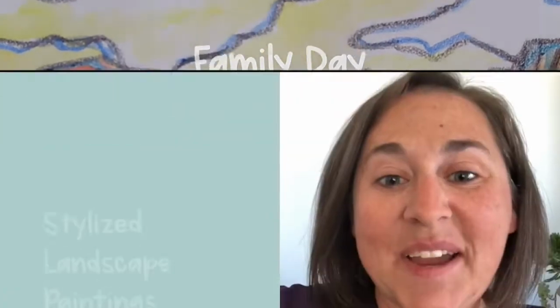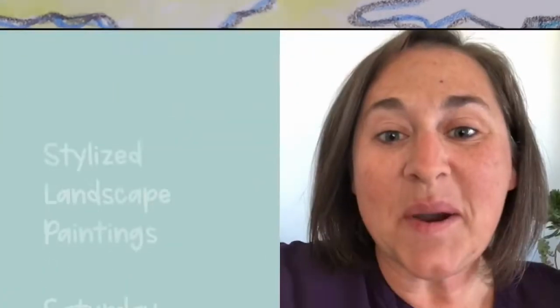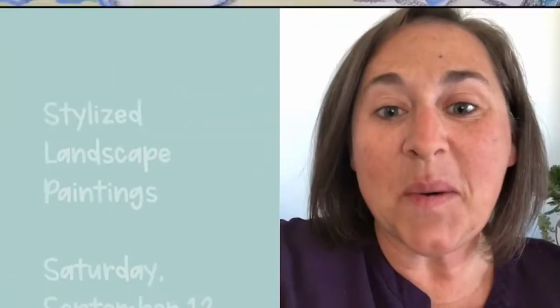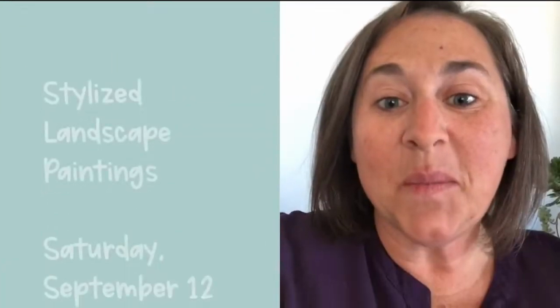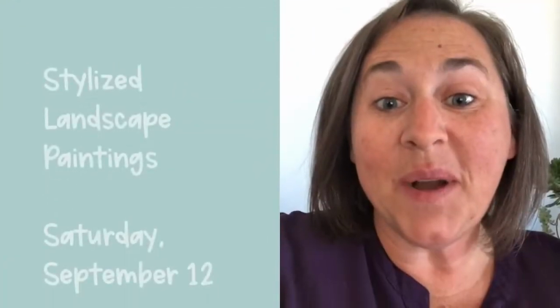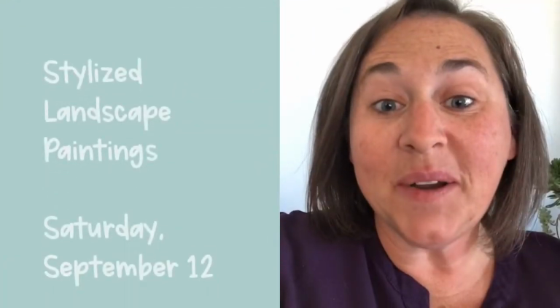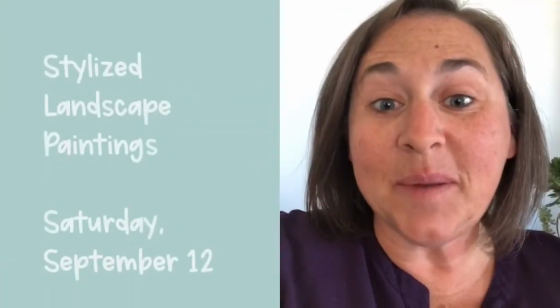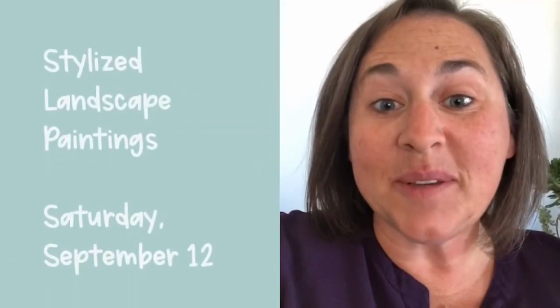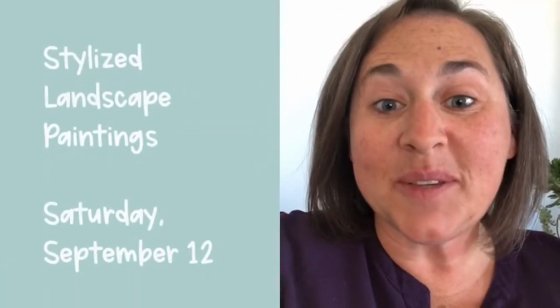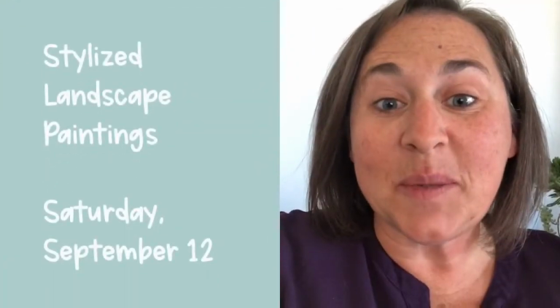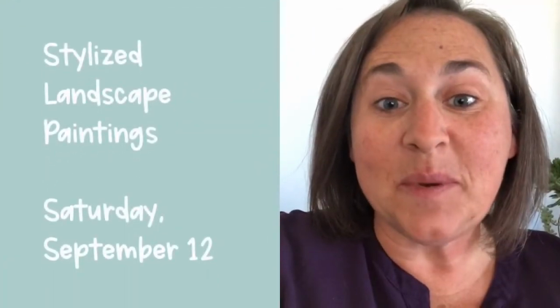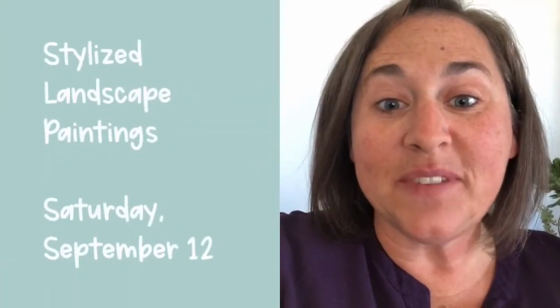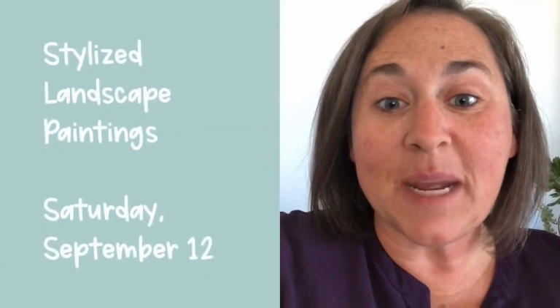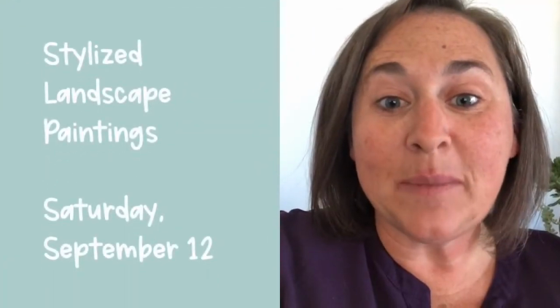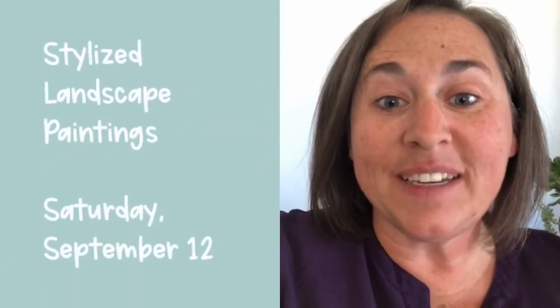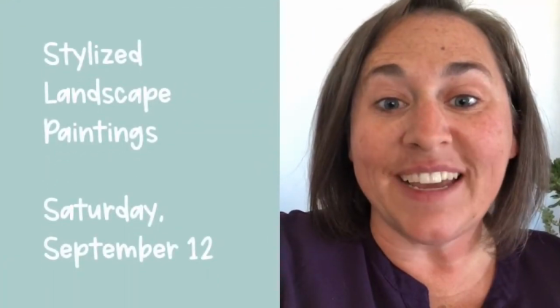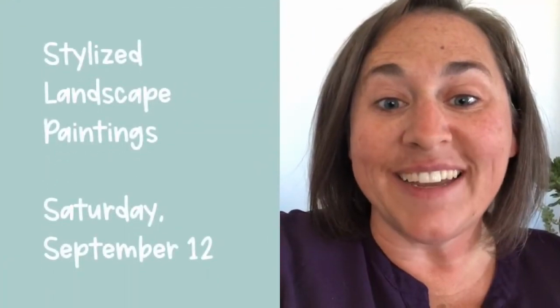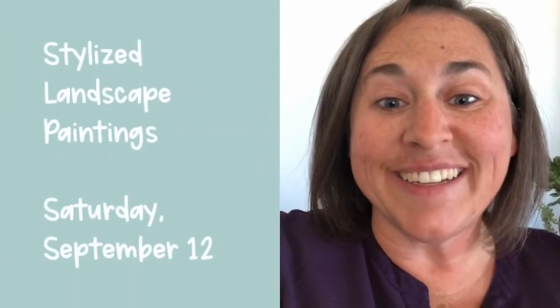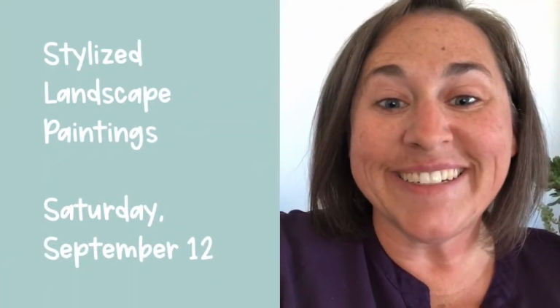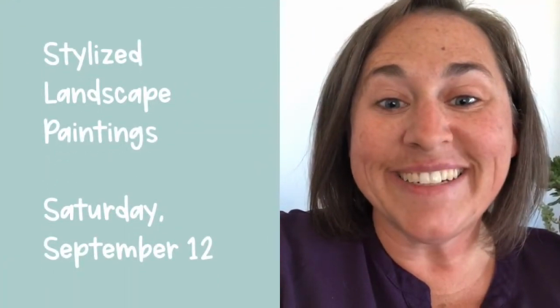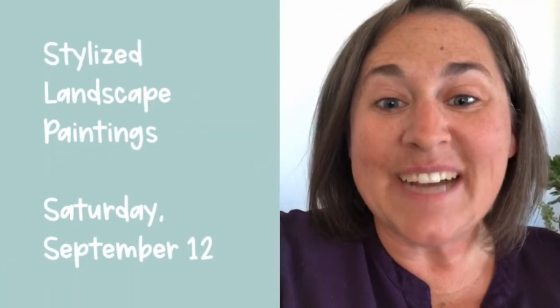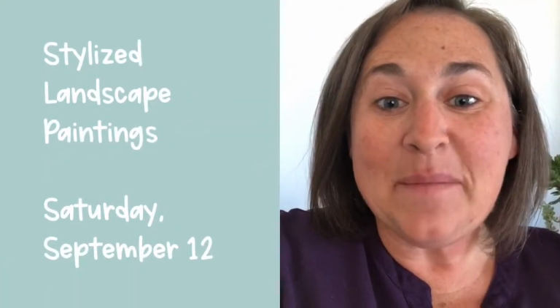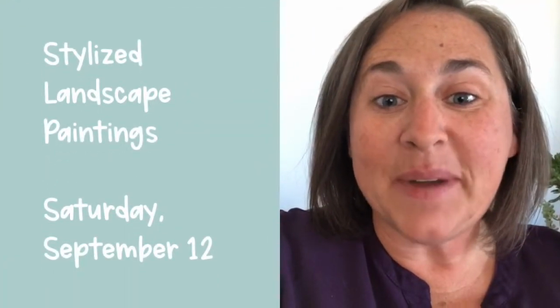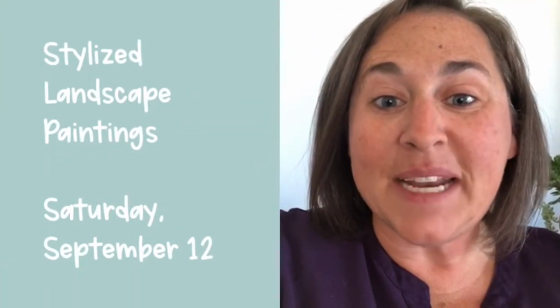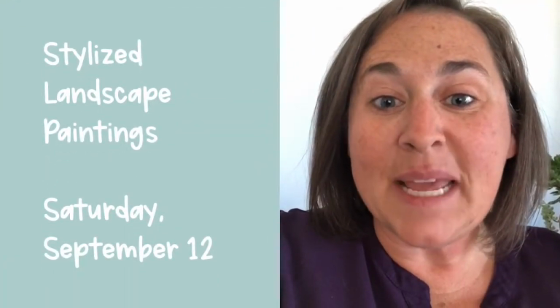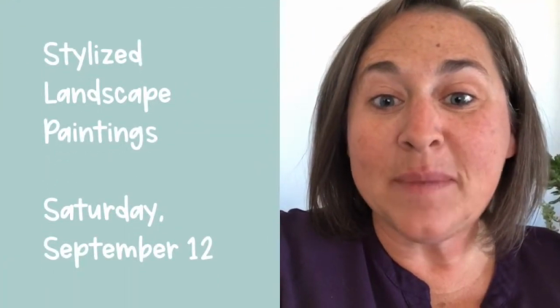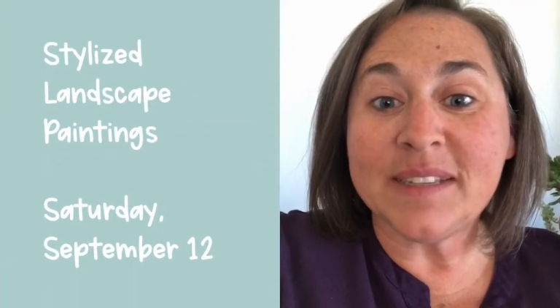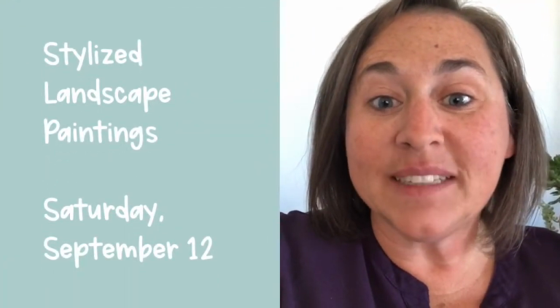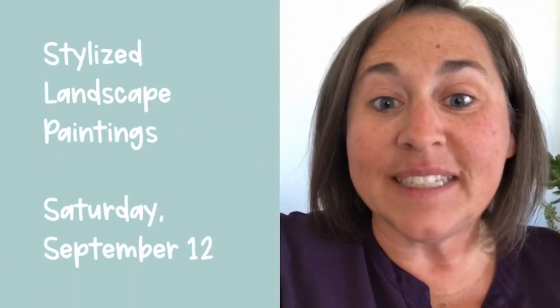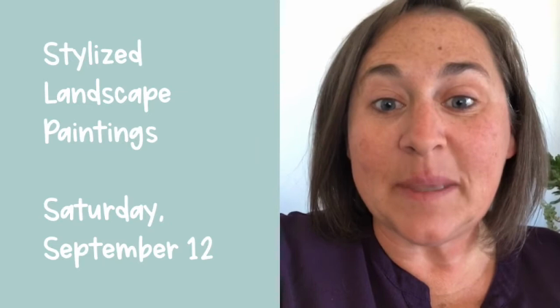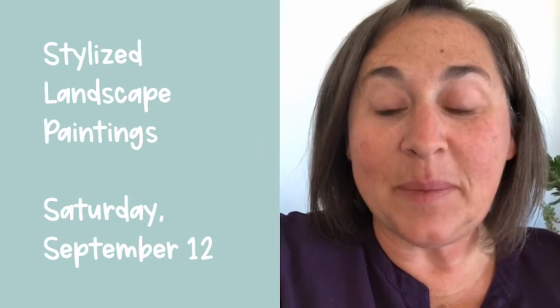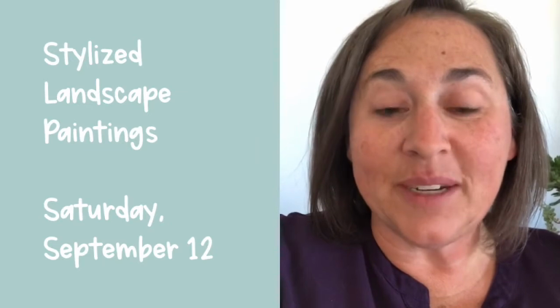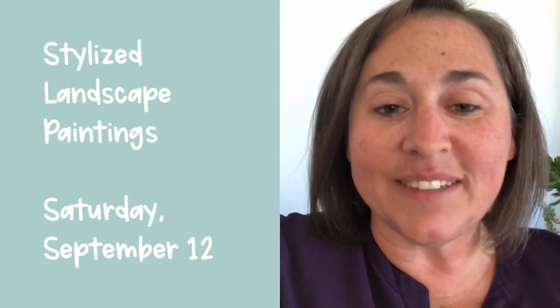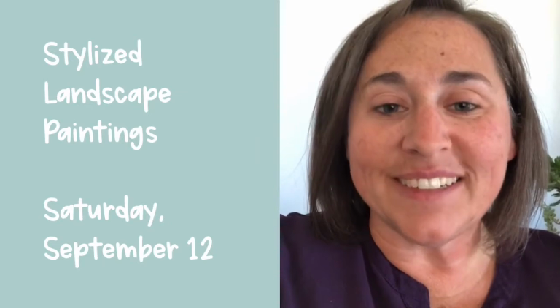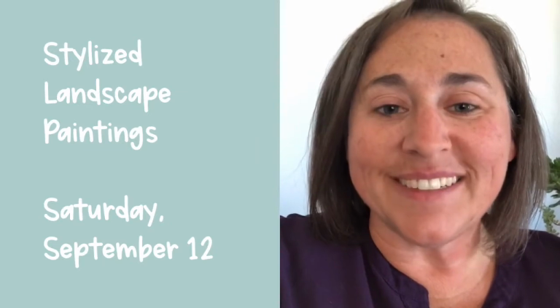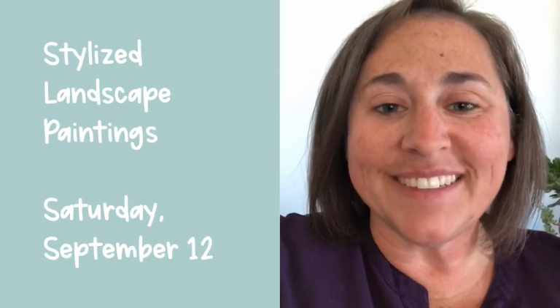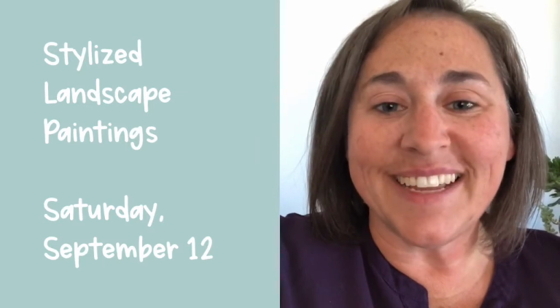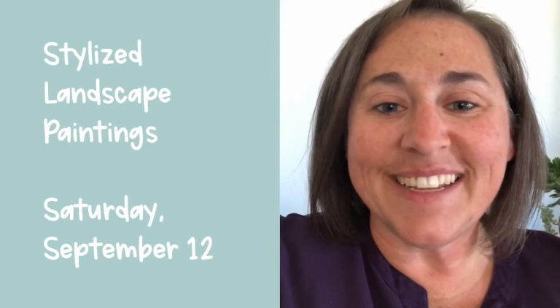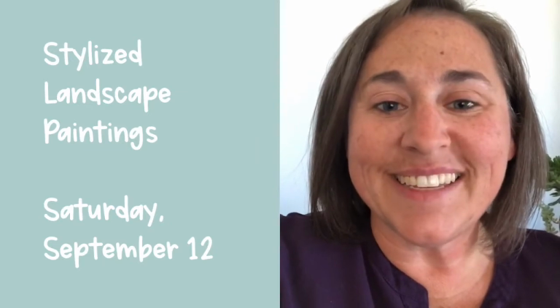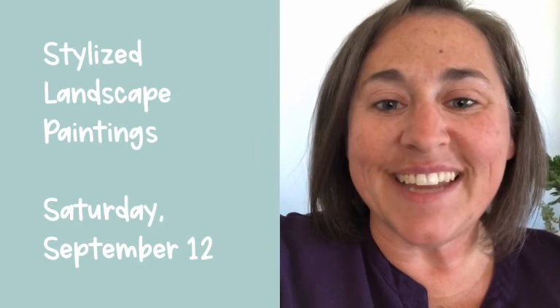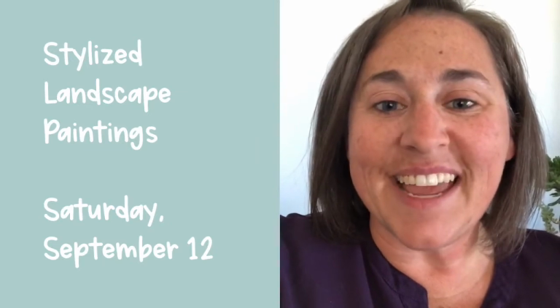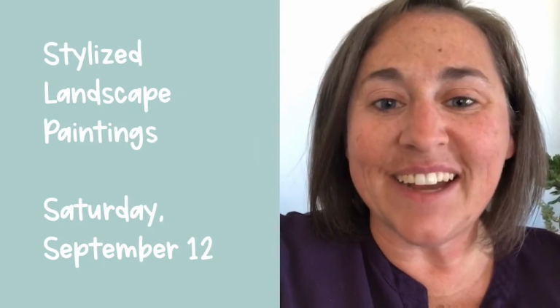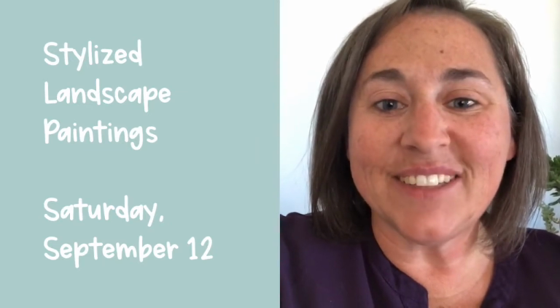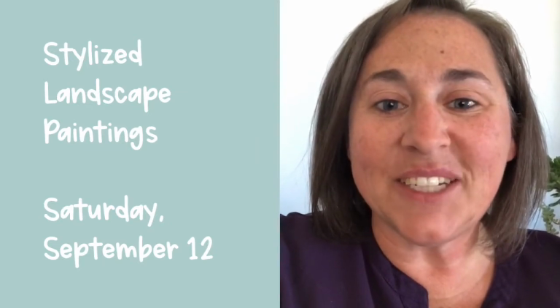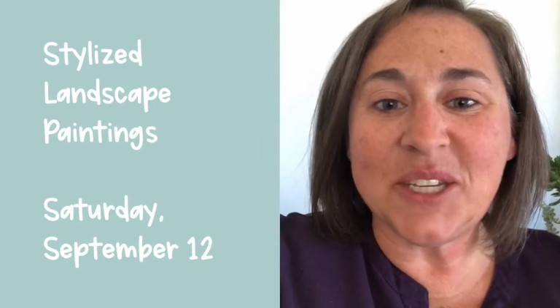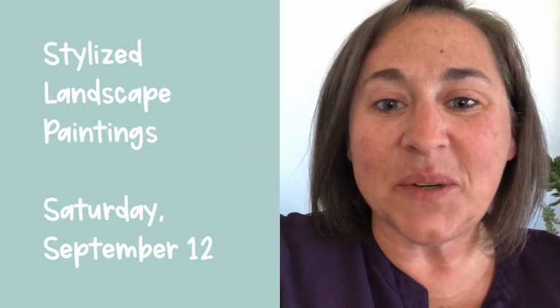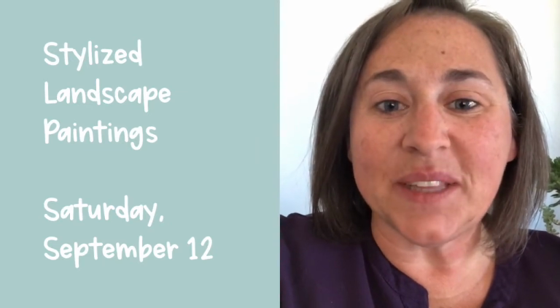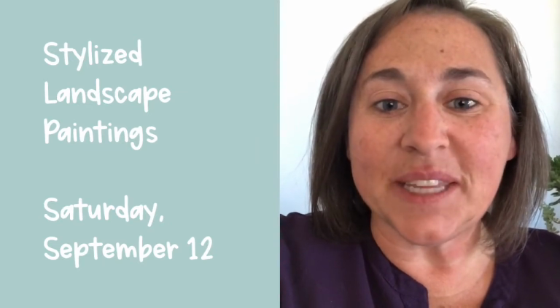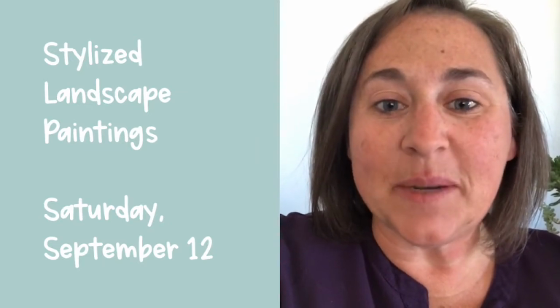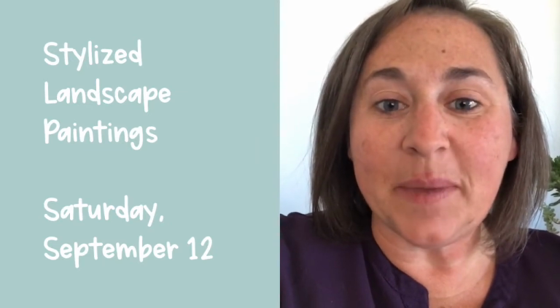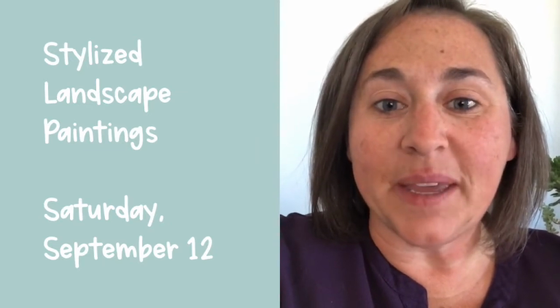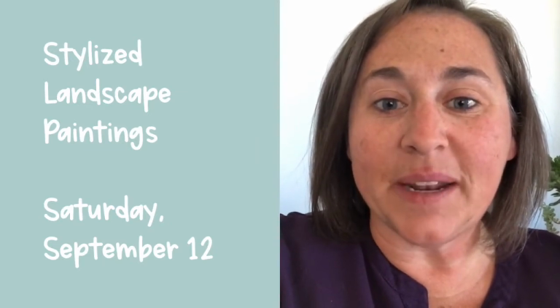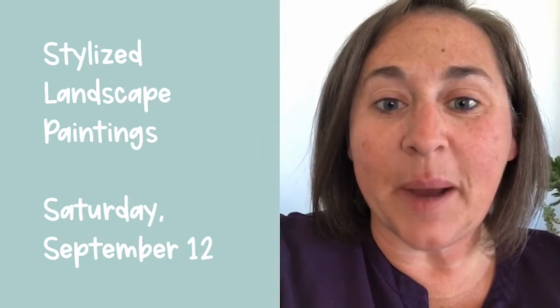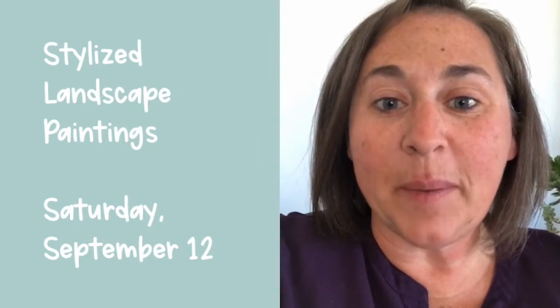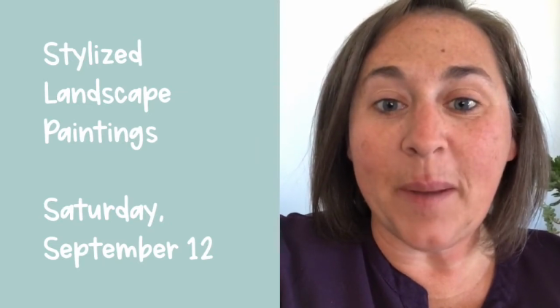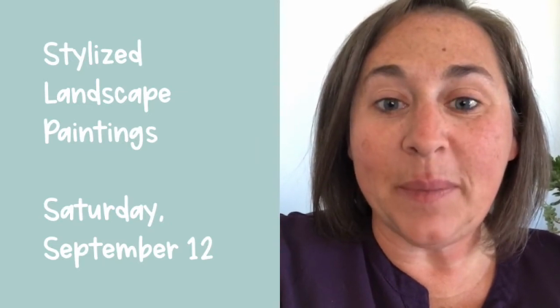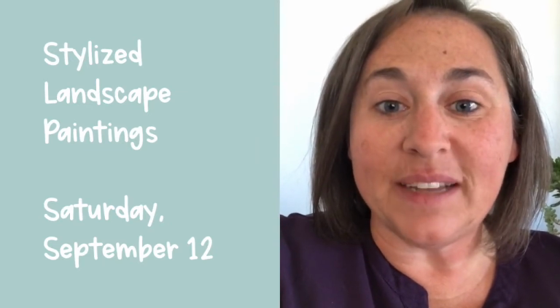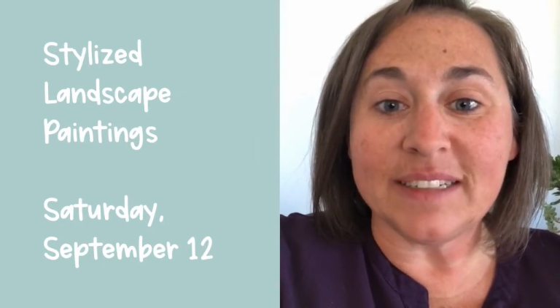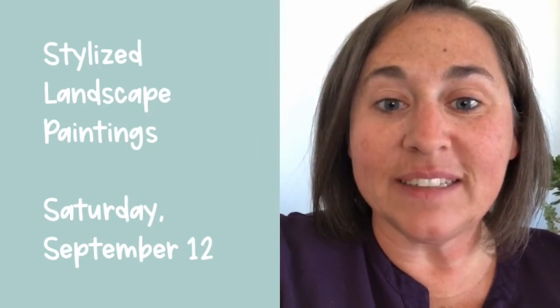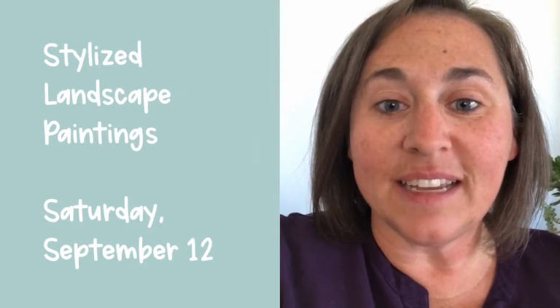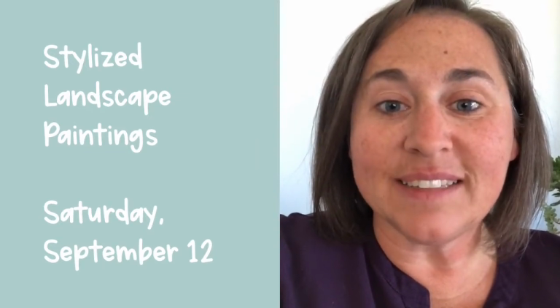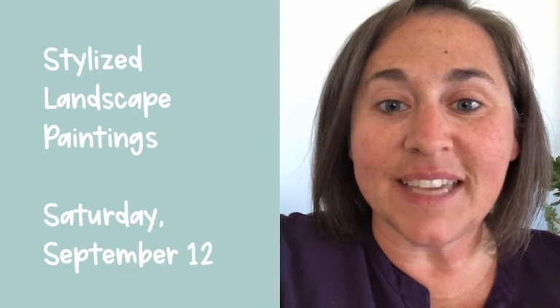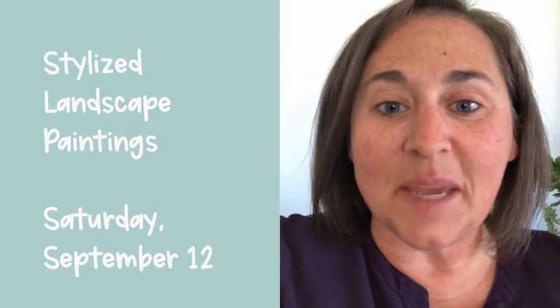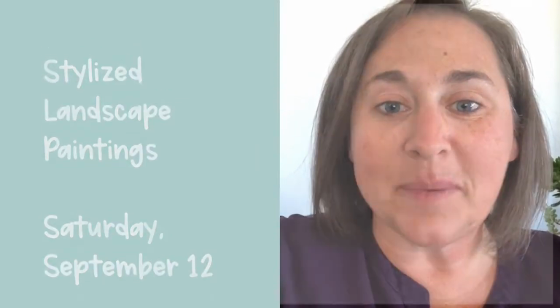Welcome to Summa Family Day. My name is Alisa Peterson and today I'll teach you a little bit about painting landscapes.